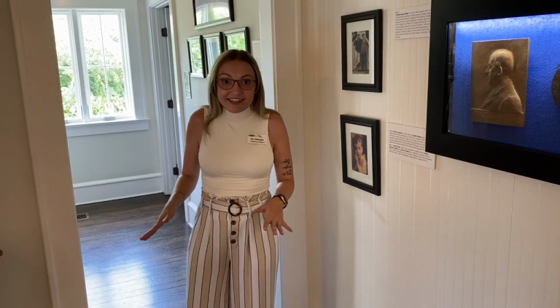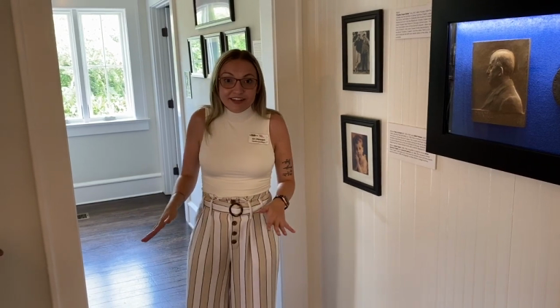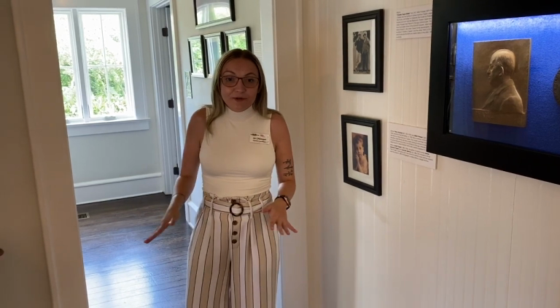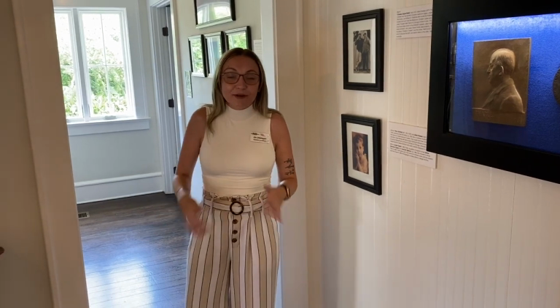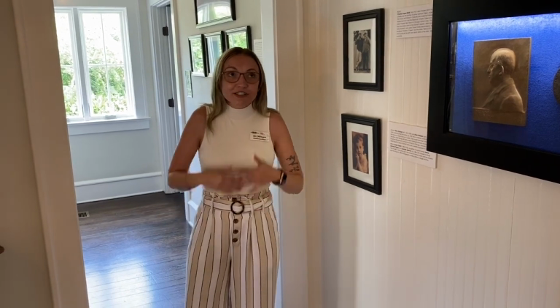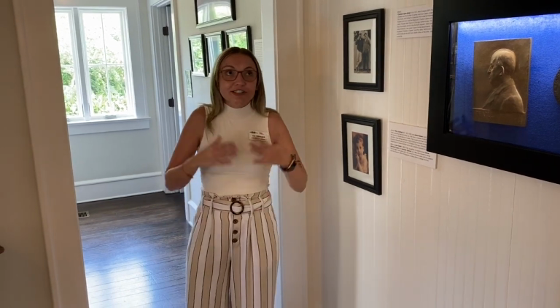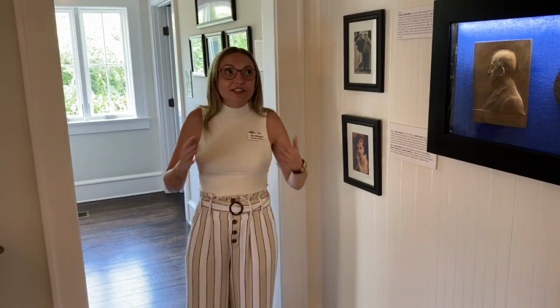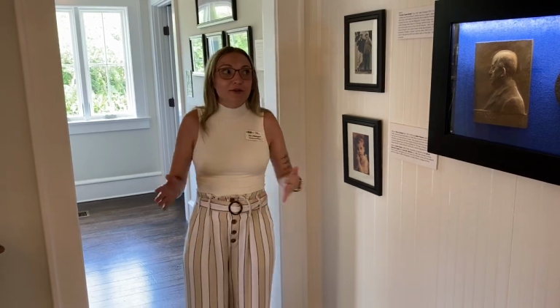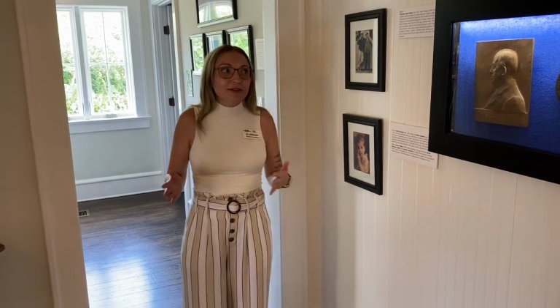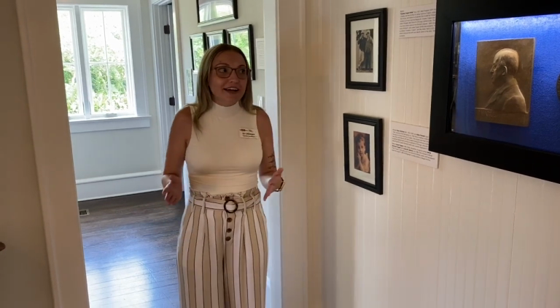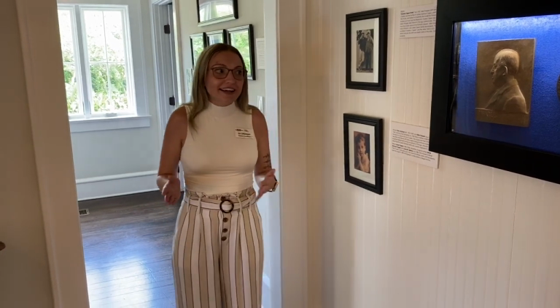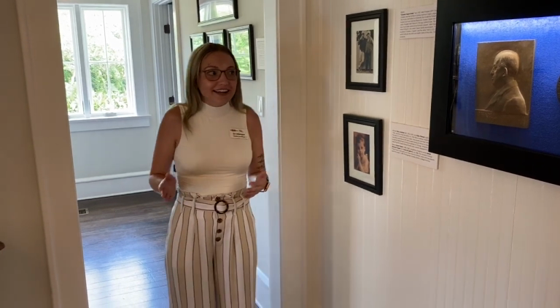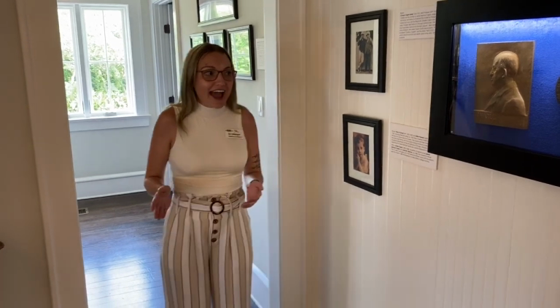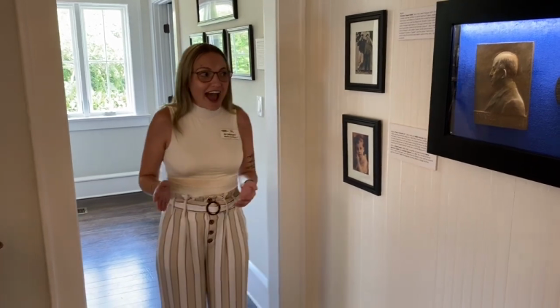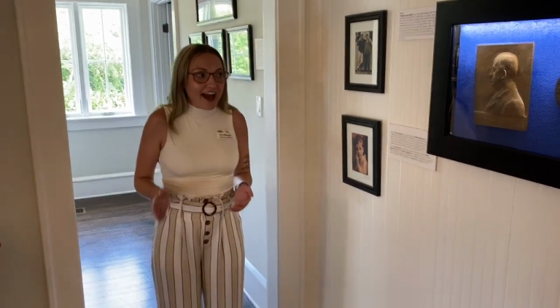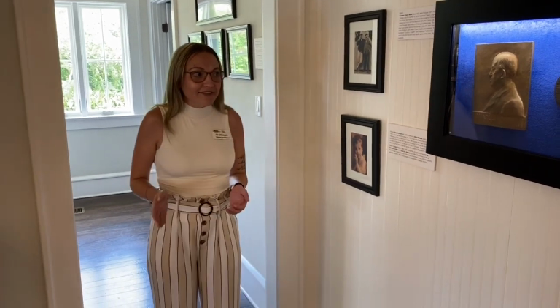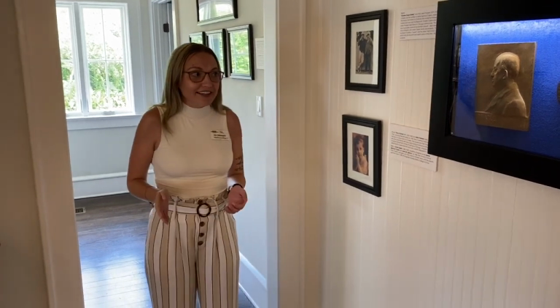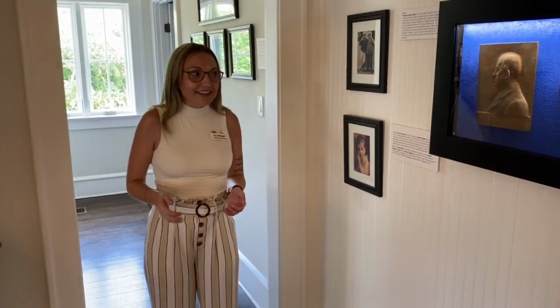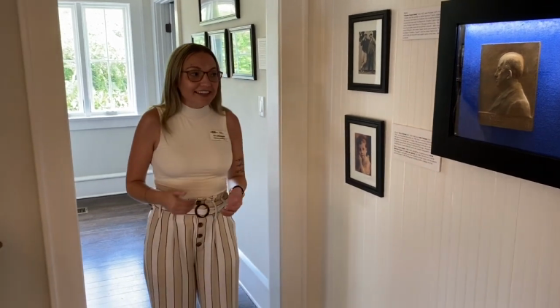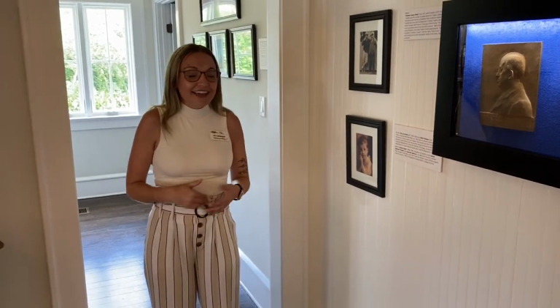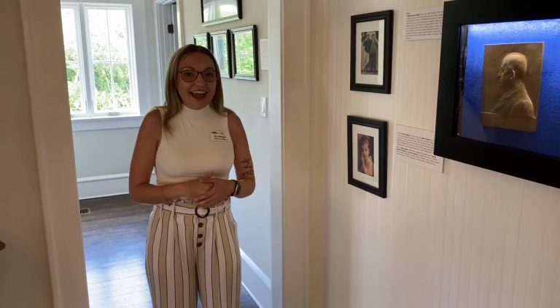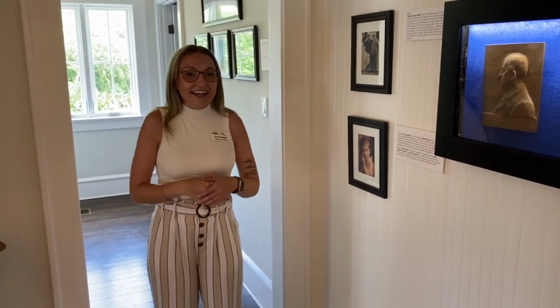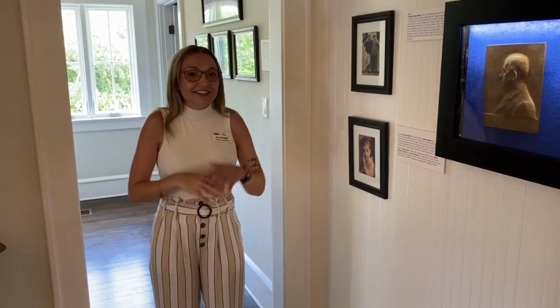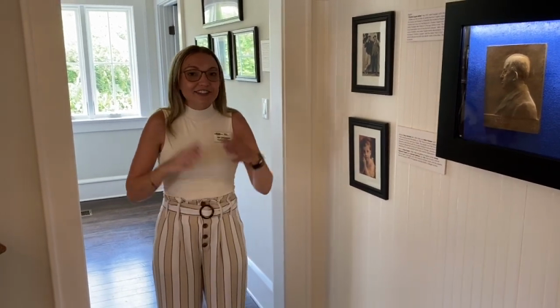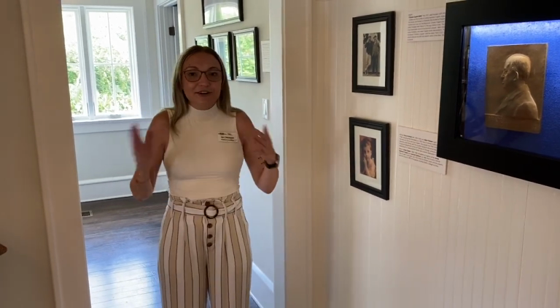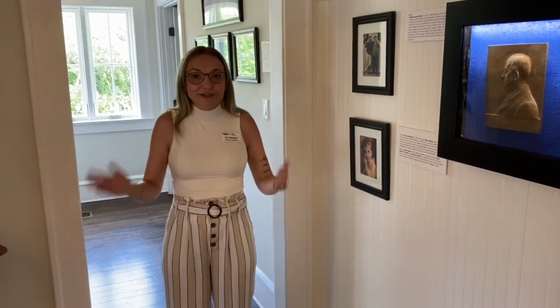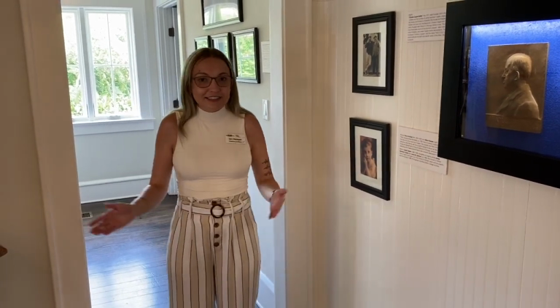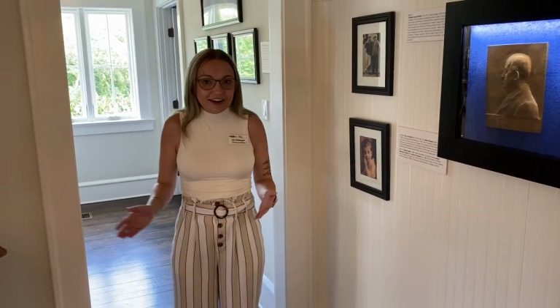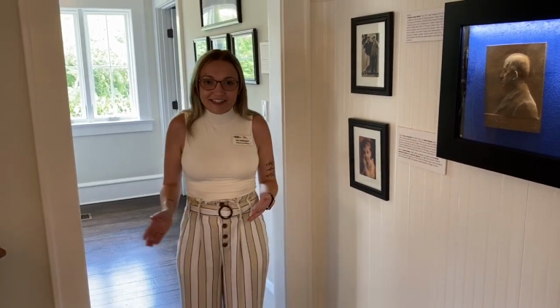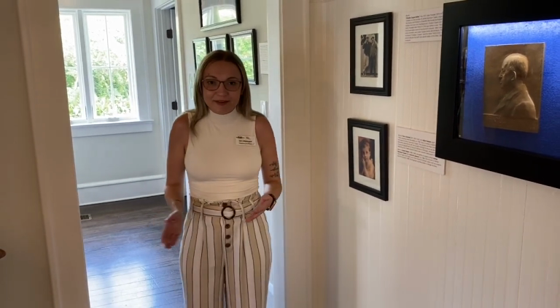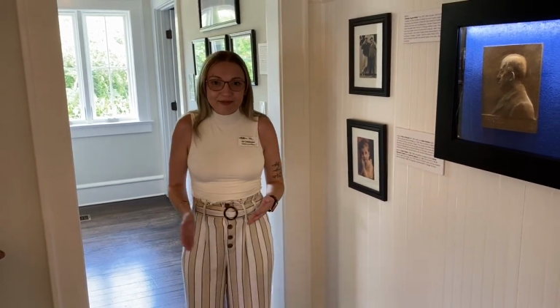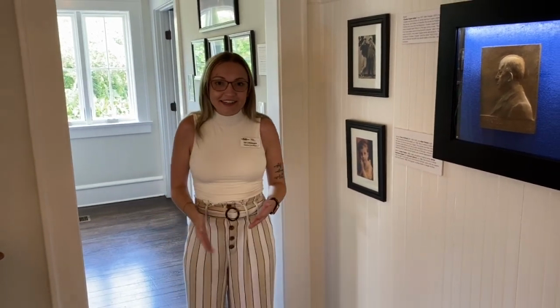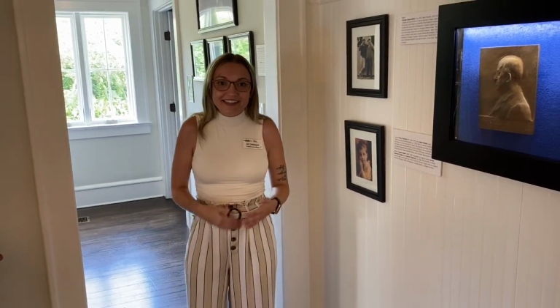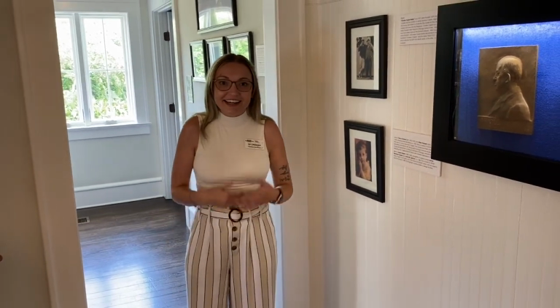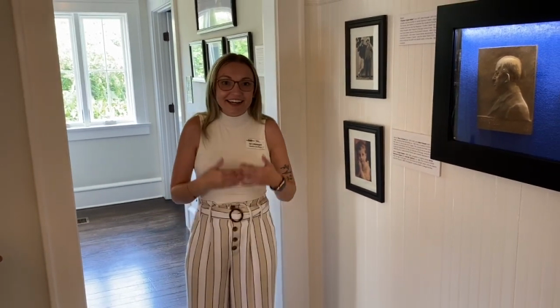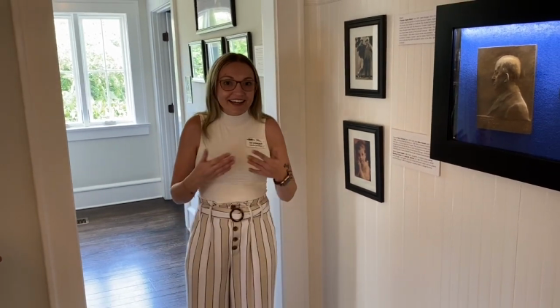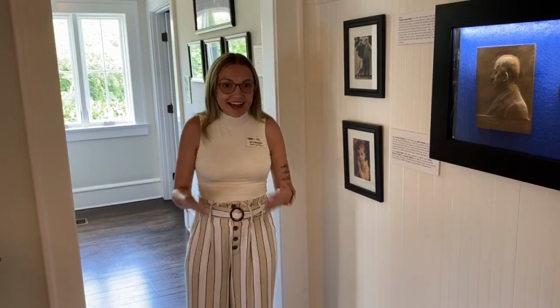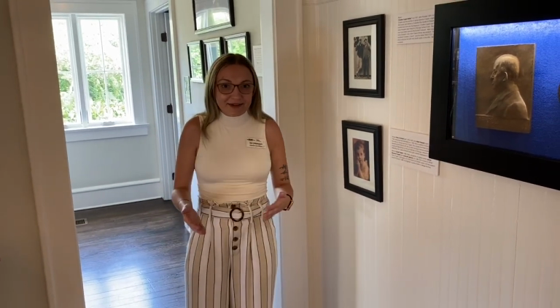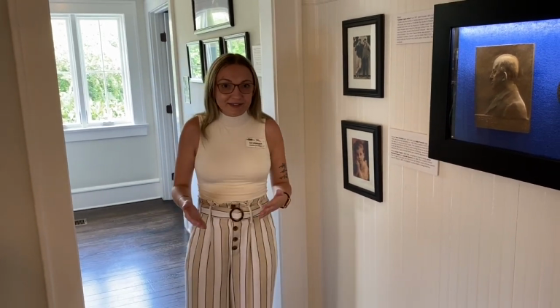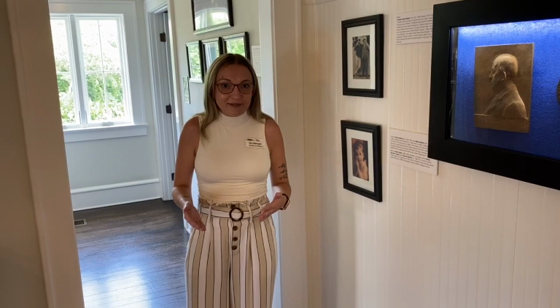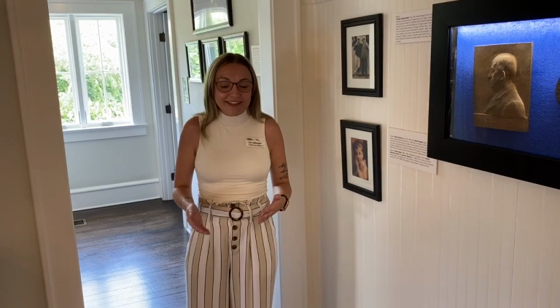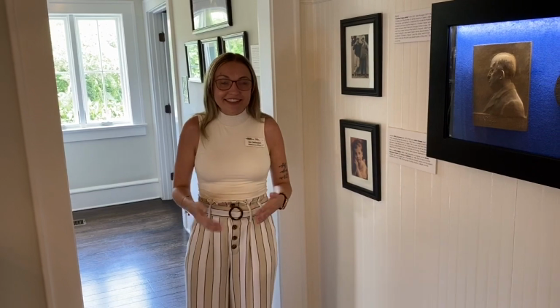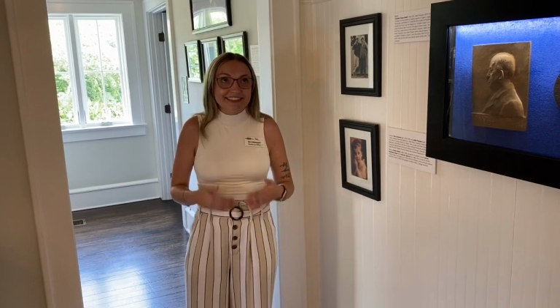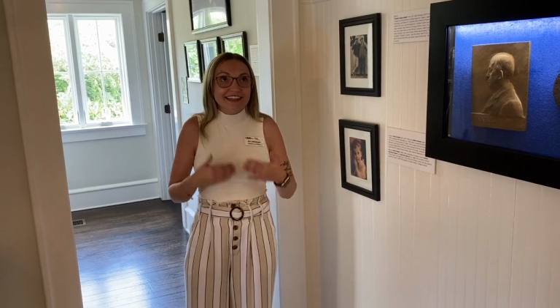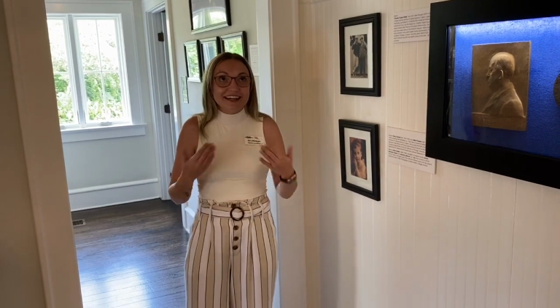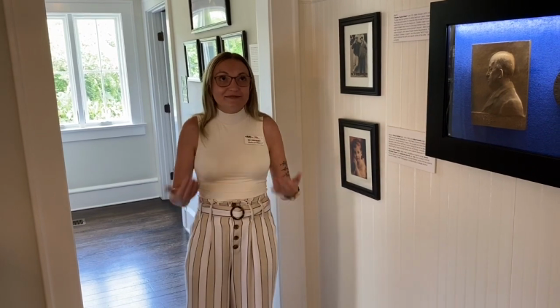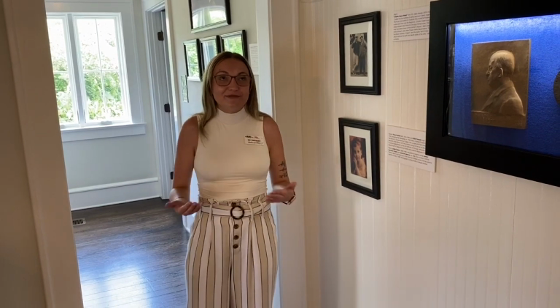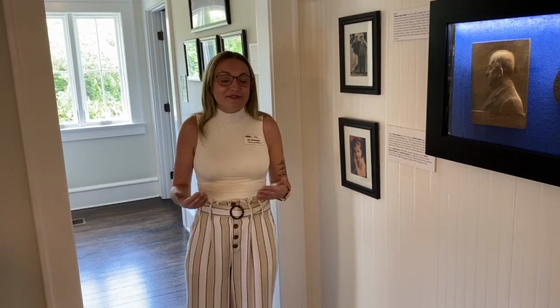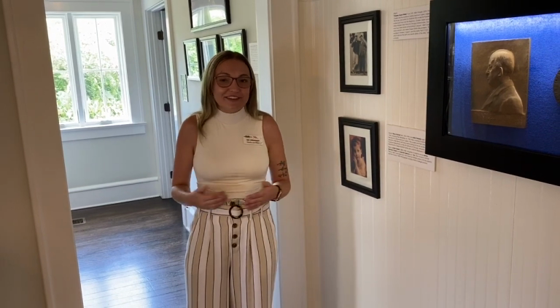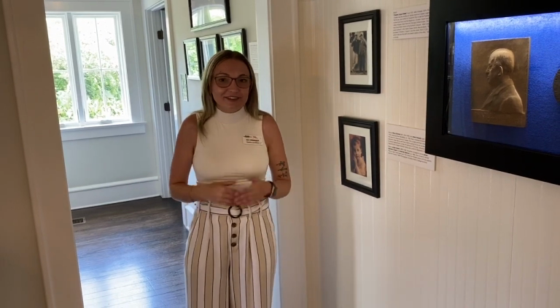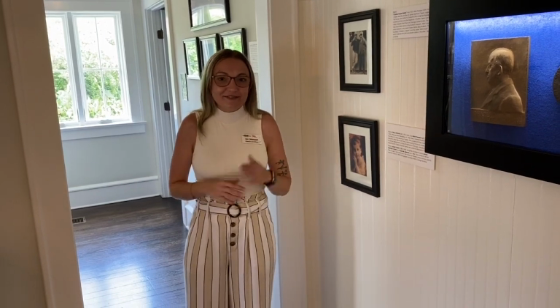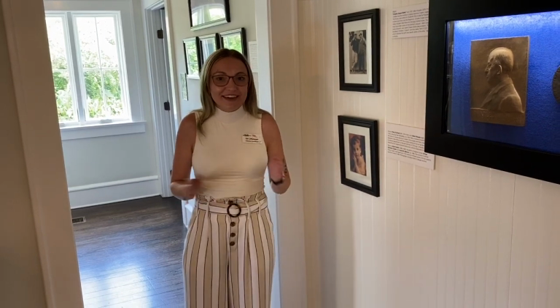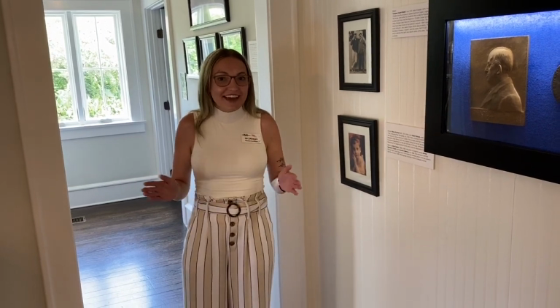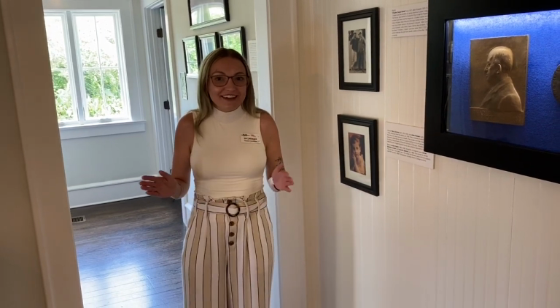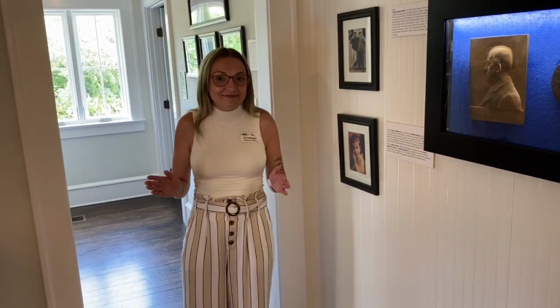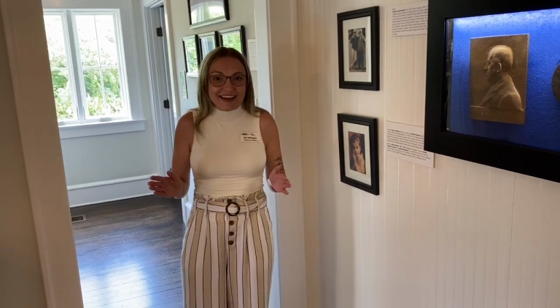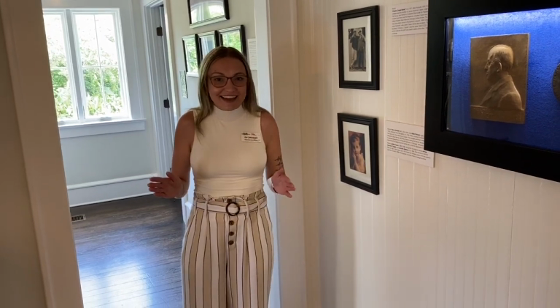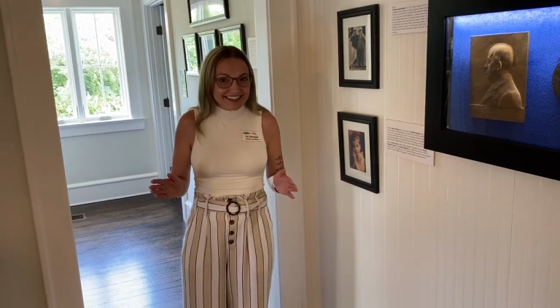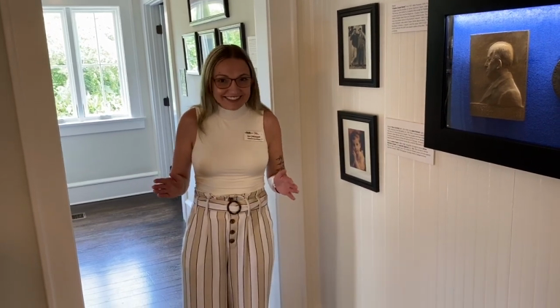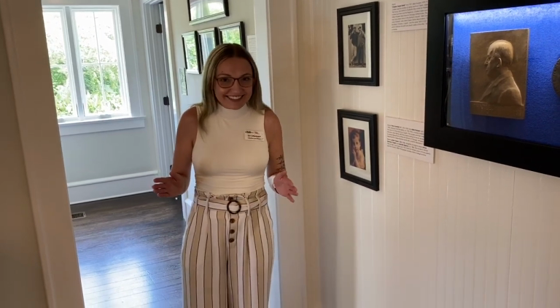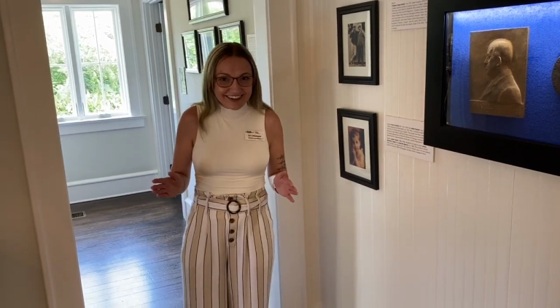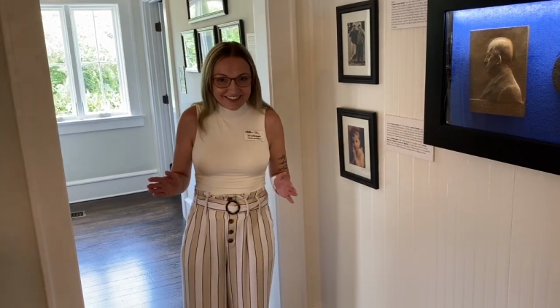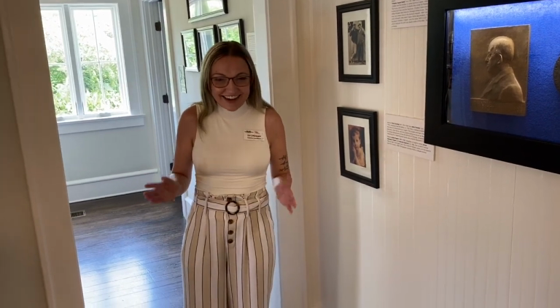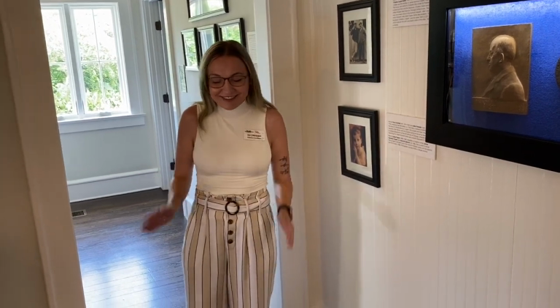We're just so lucky to have it. It's so serendipitous that it came to us — it's like a movie. You can't make this stuff up.